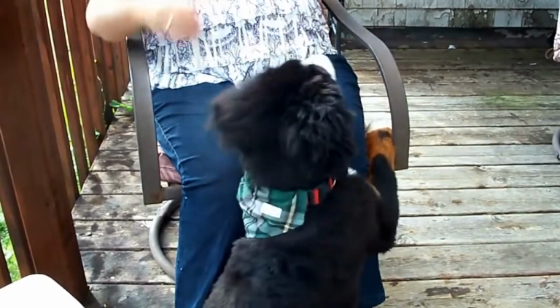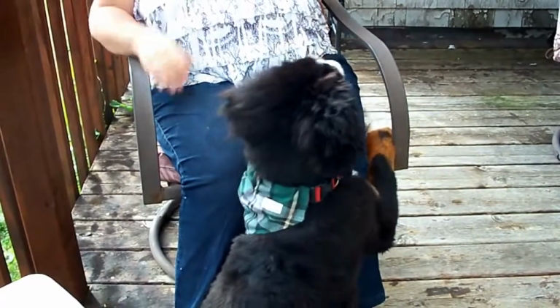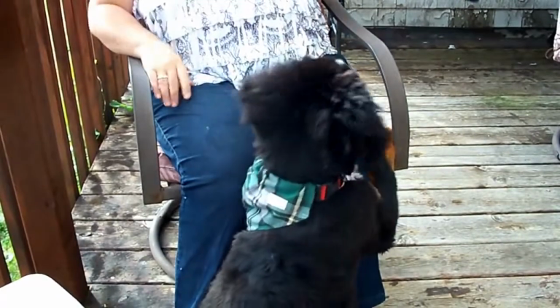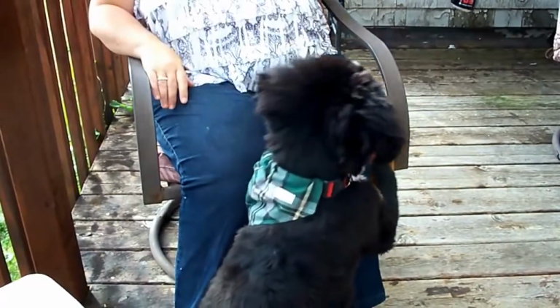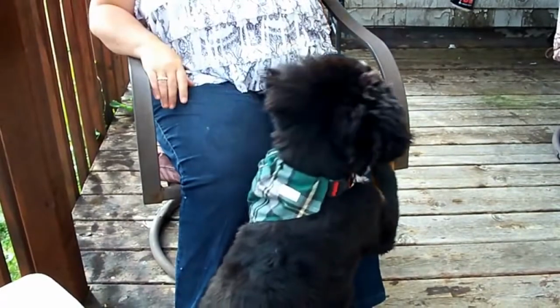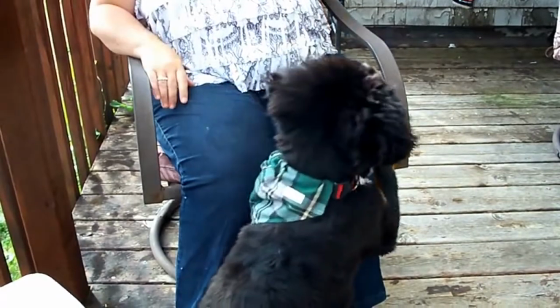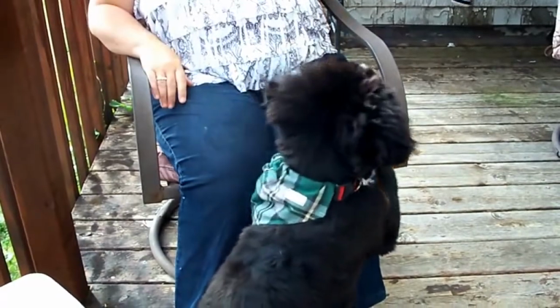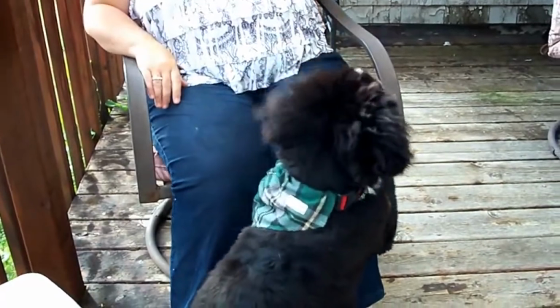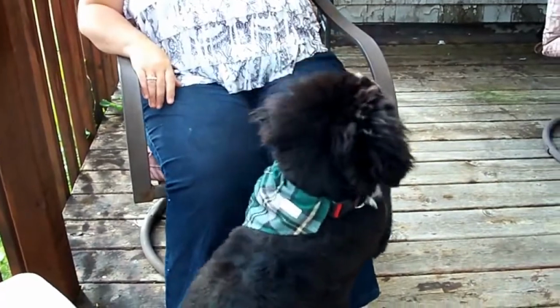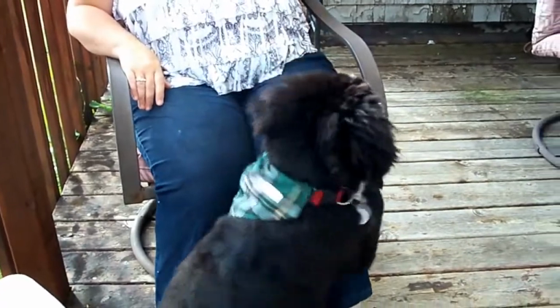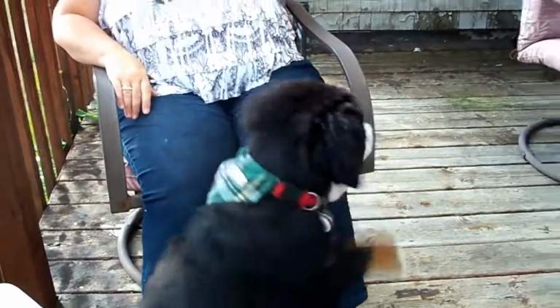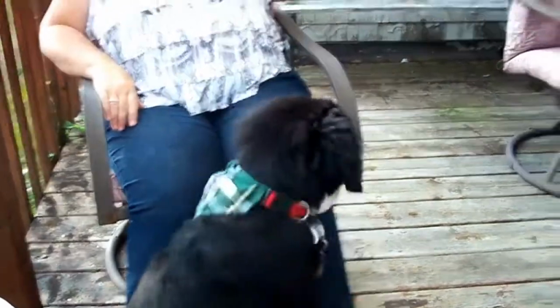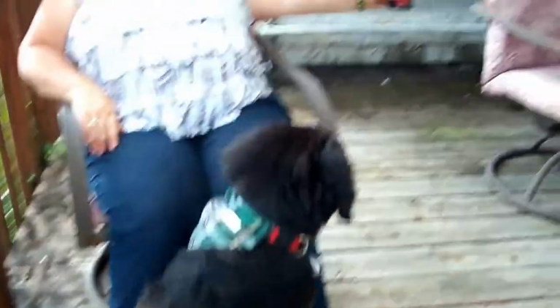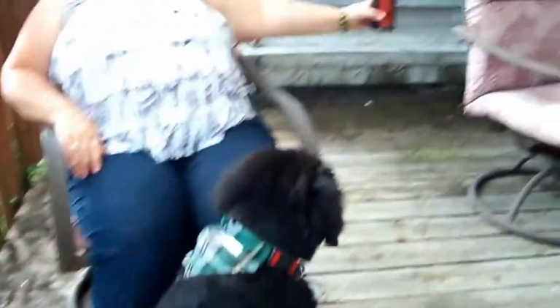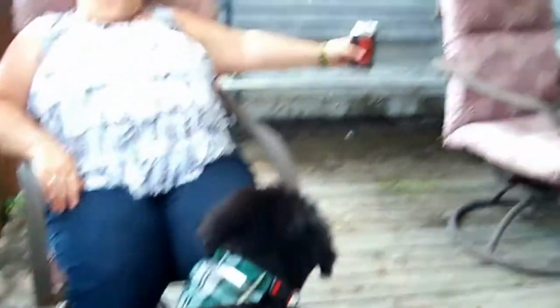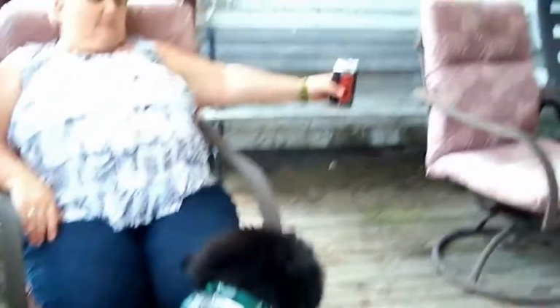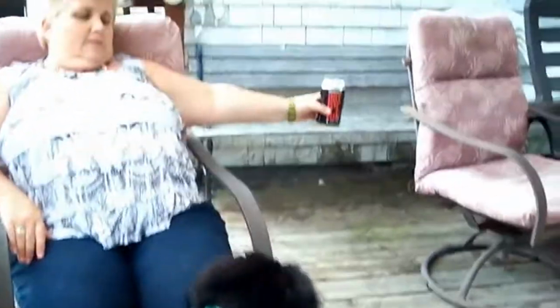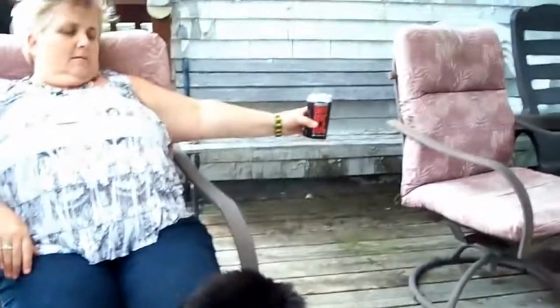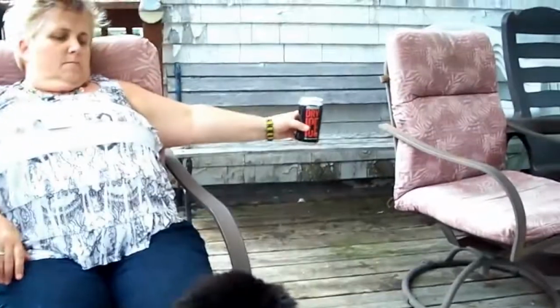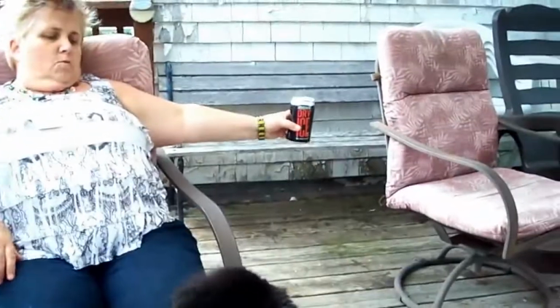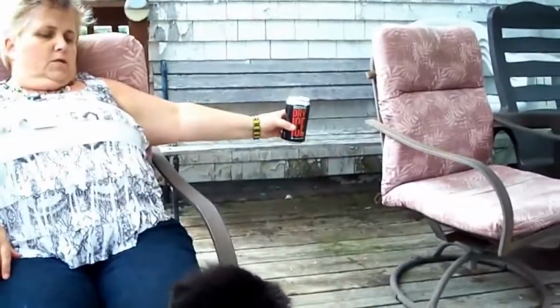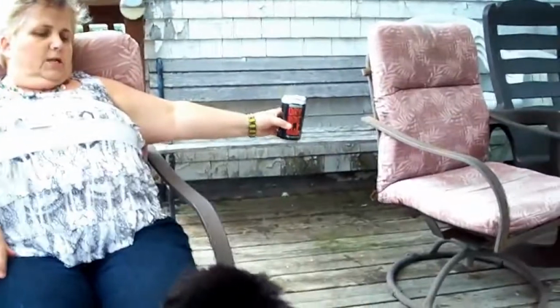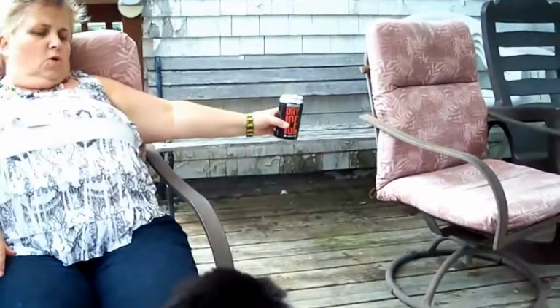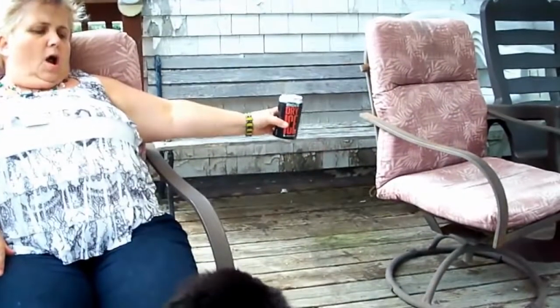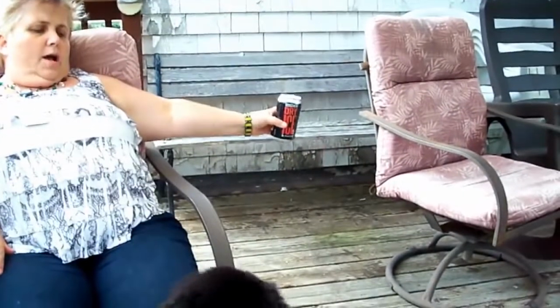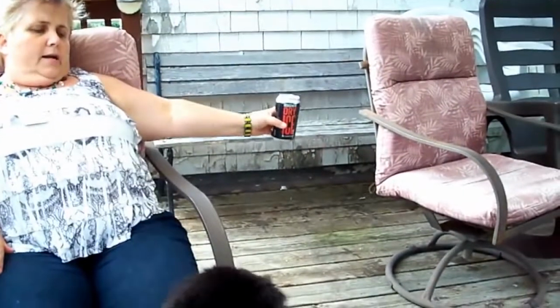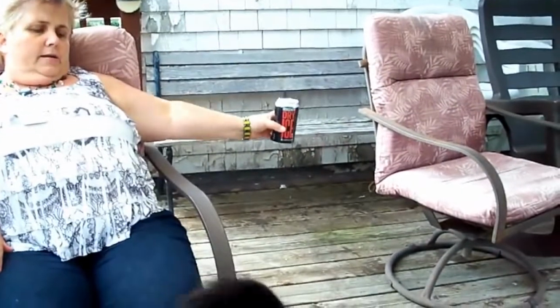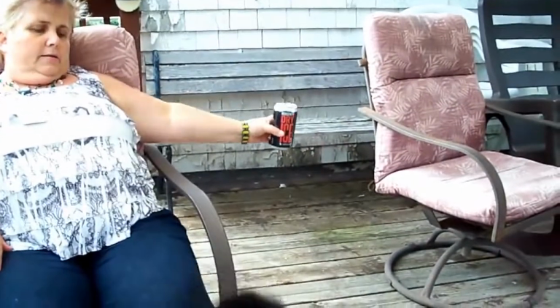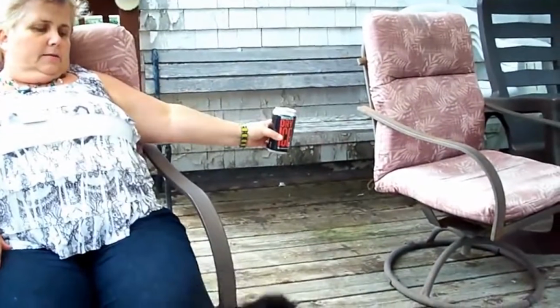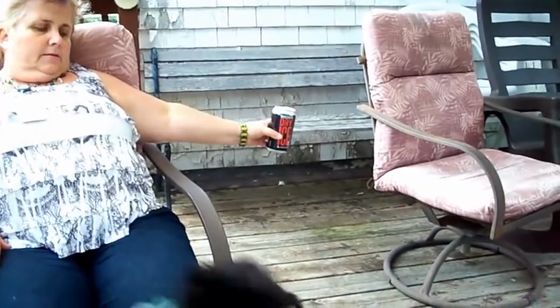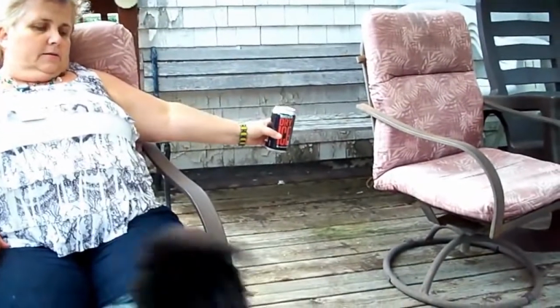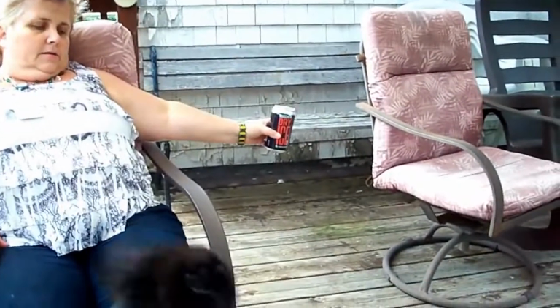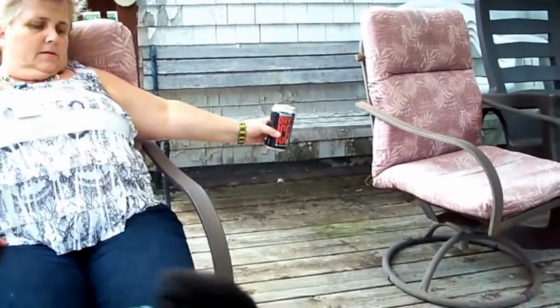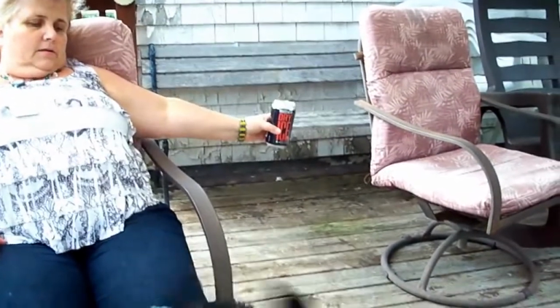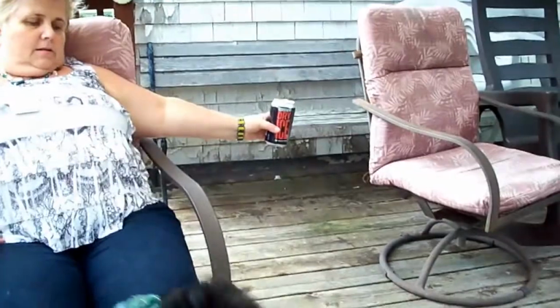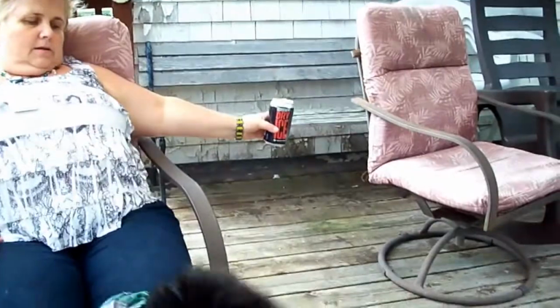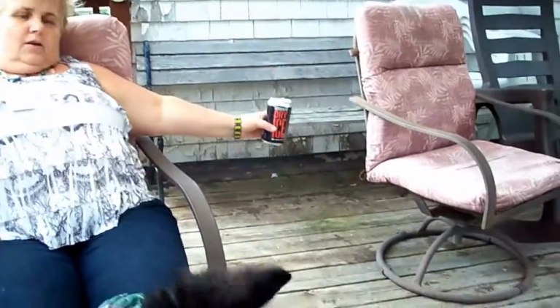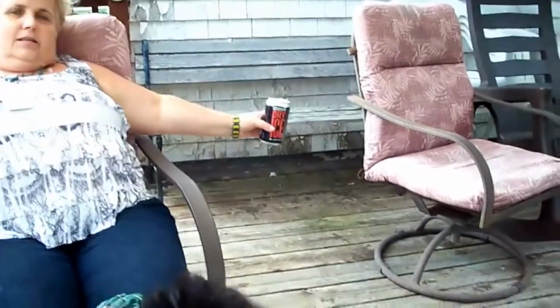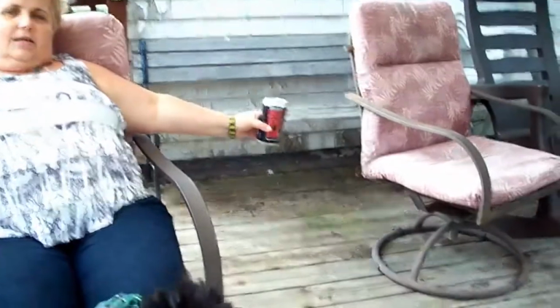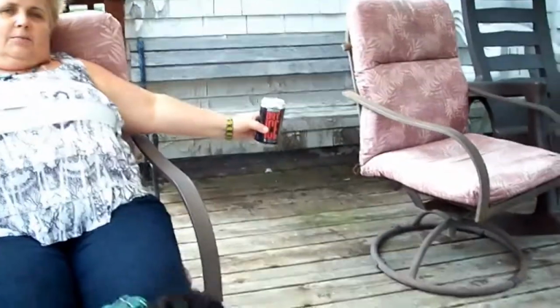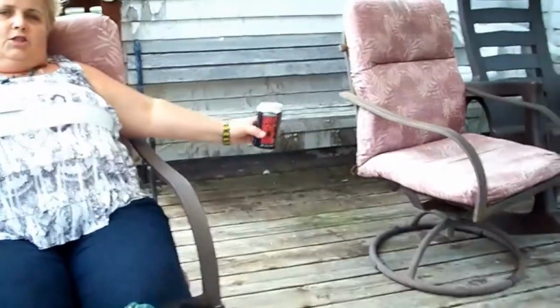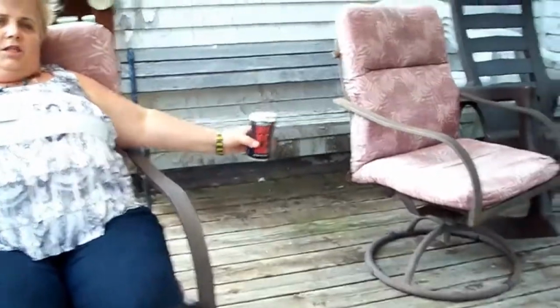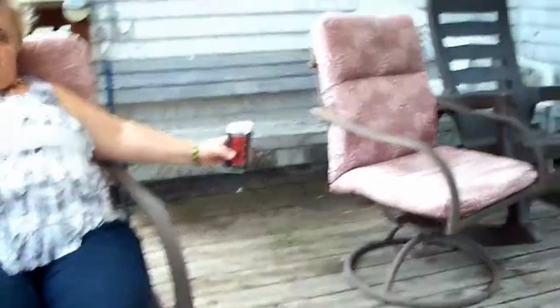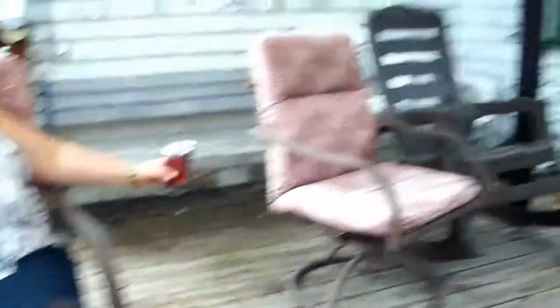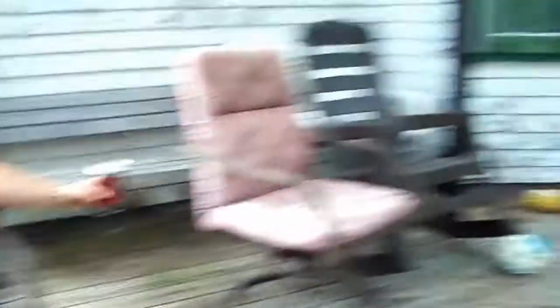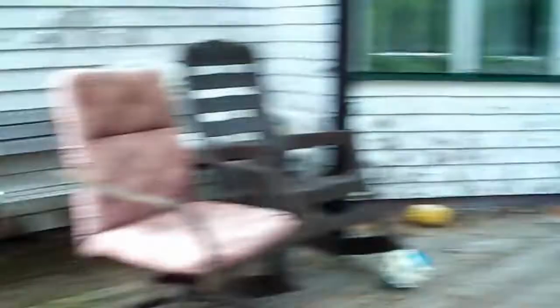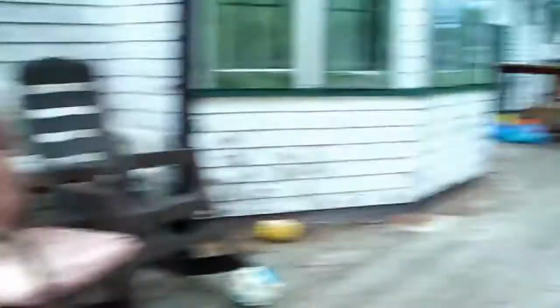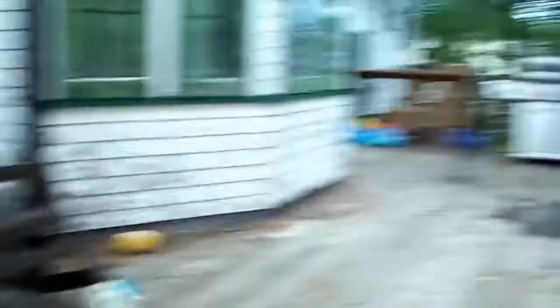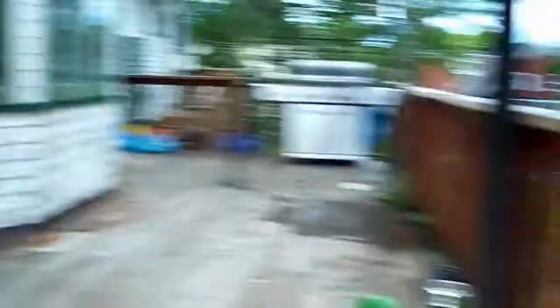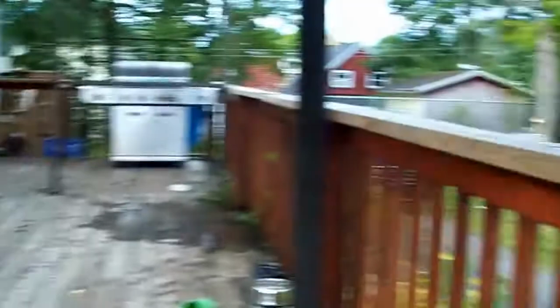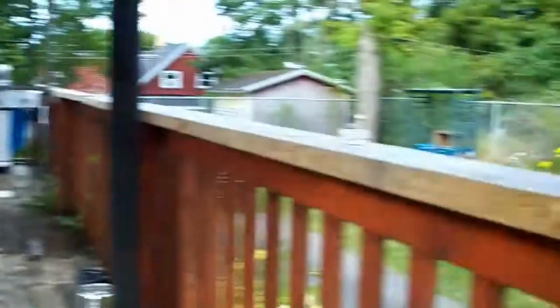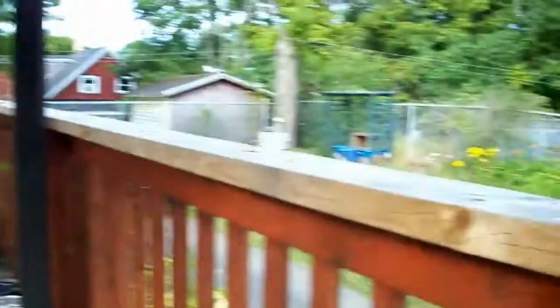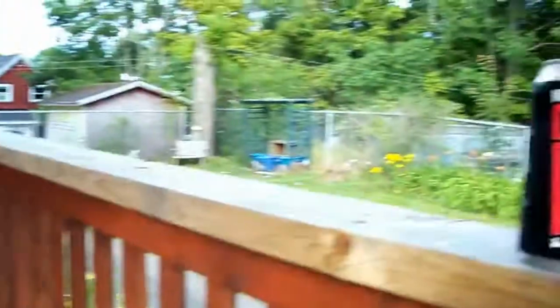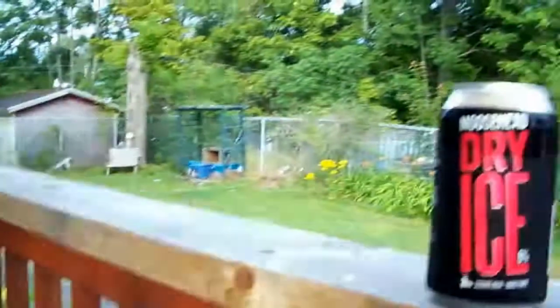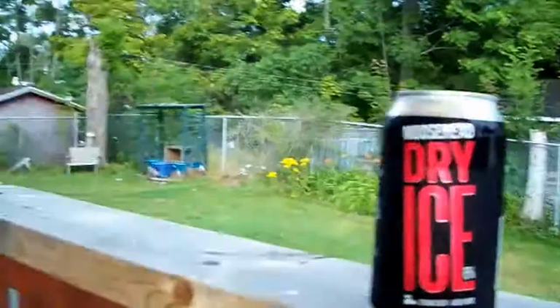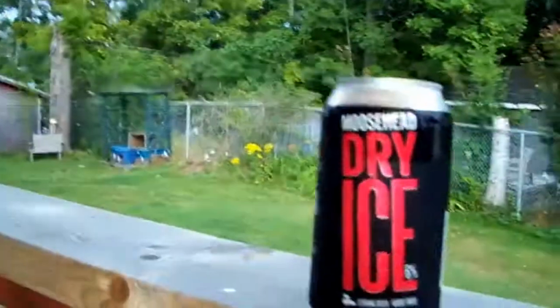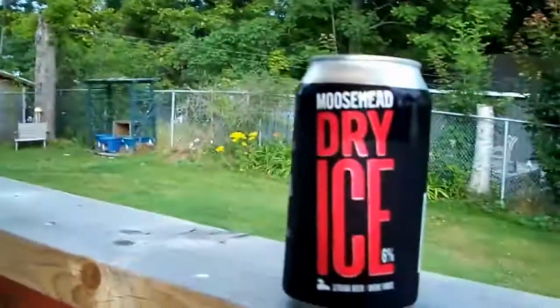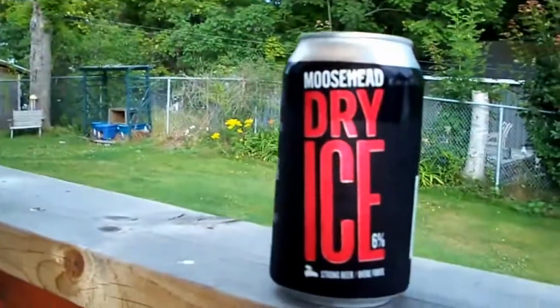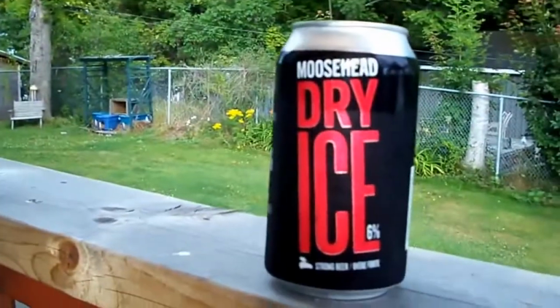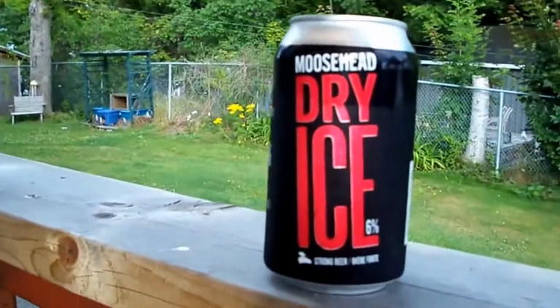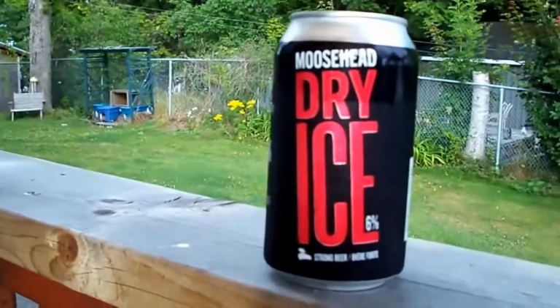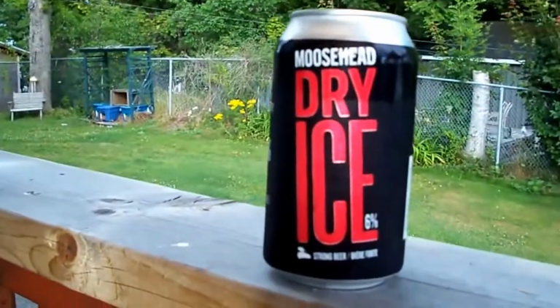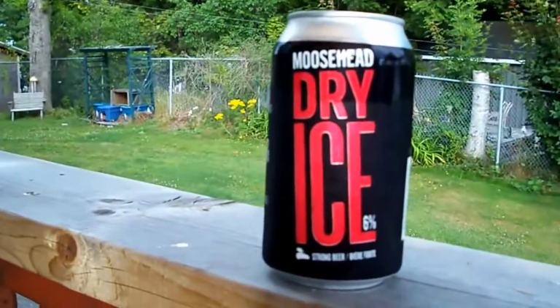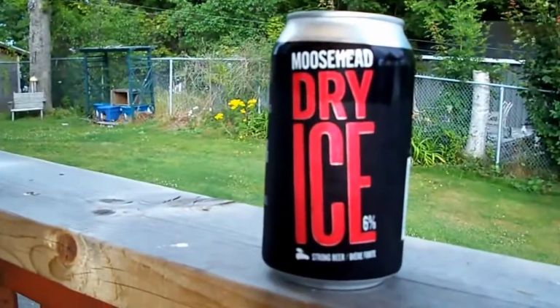It's brought to you by Moosehead Dry. Look, he's got my jeans! Mitchell, Mitchell!